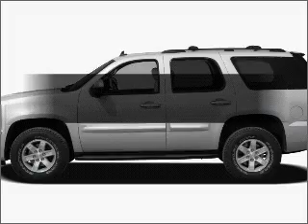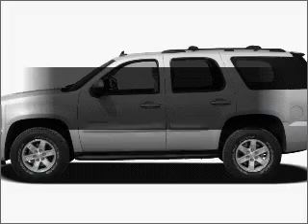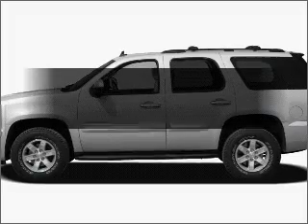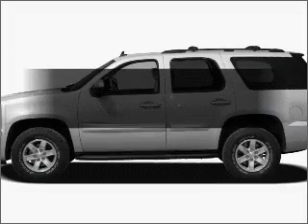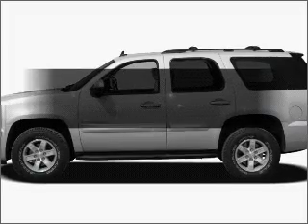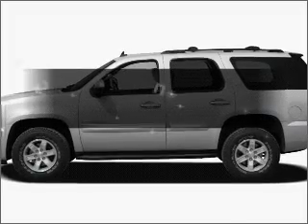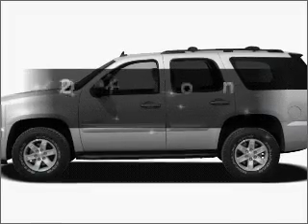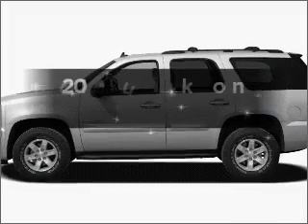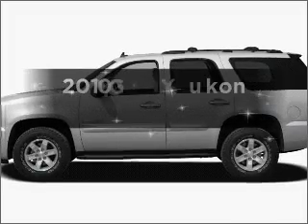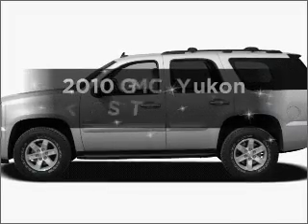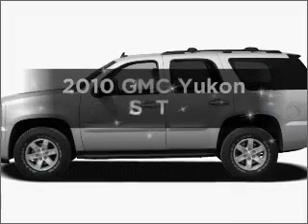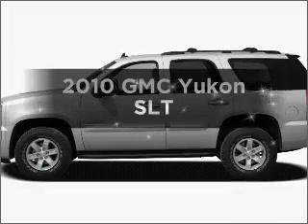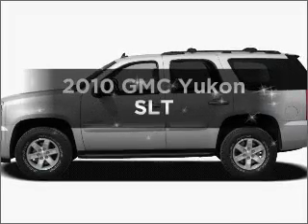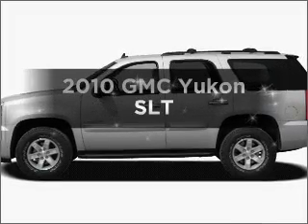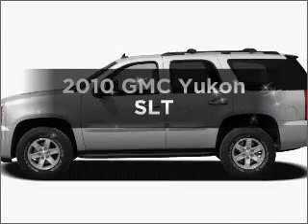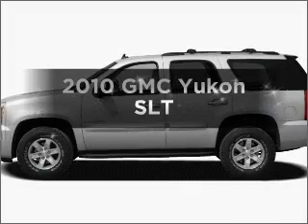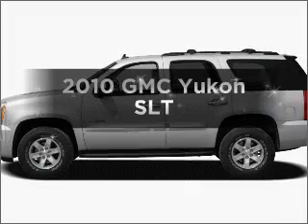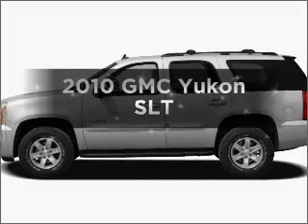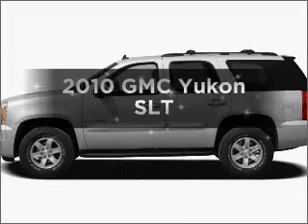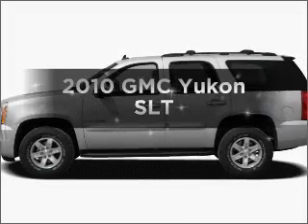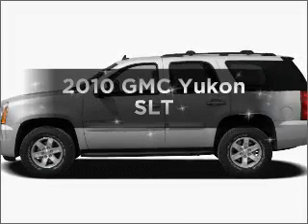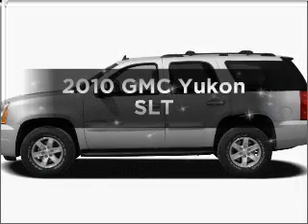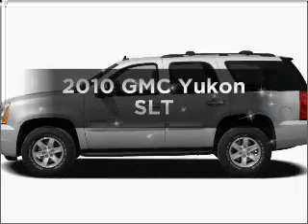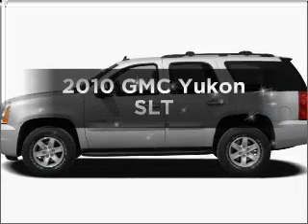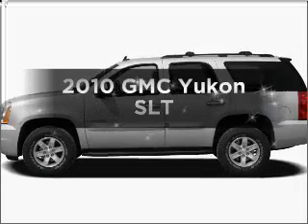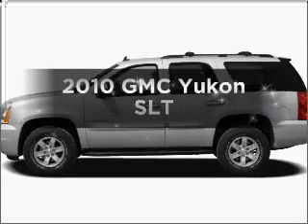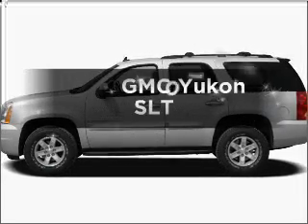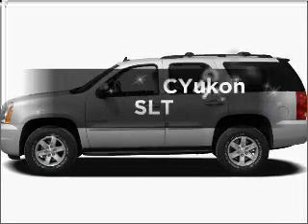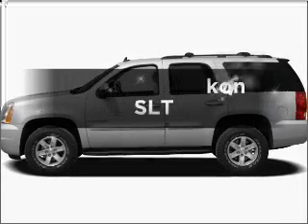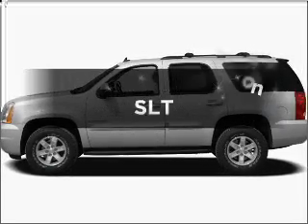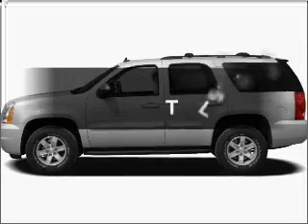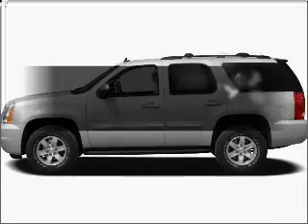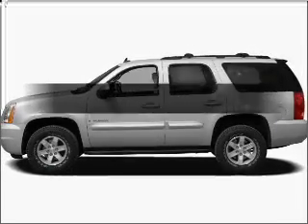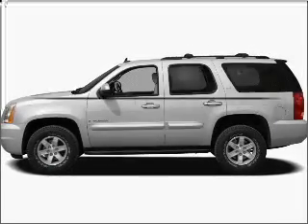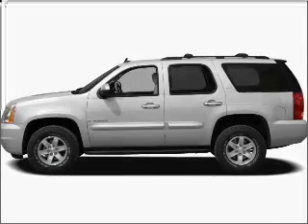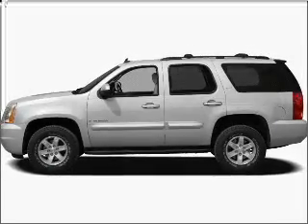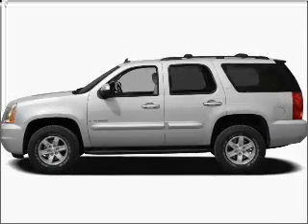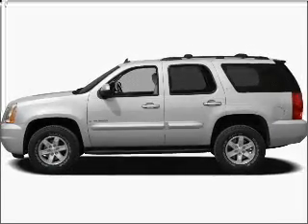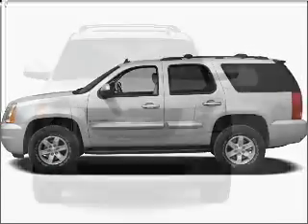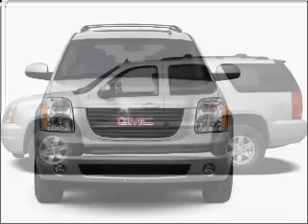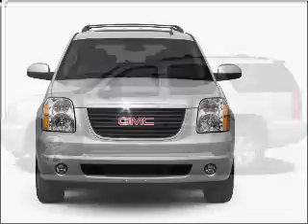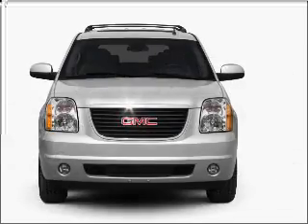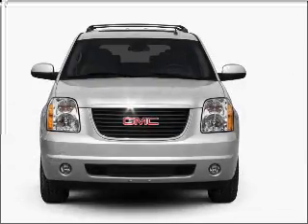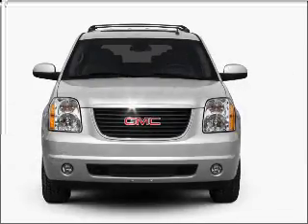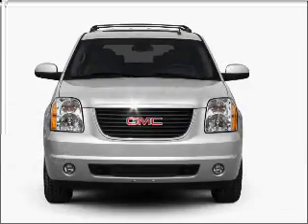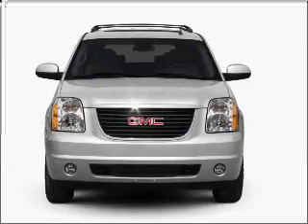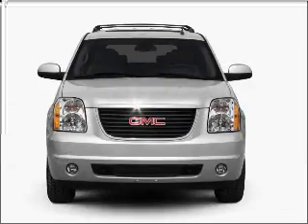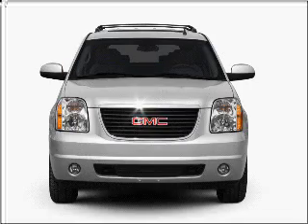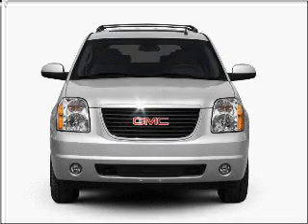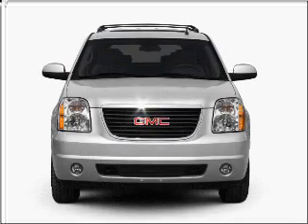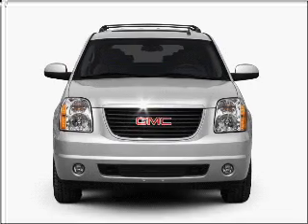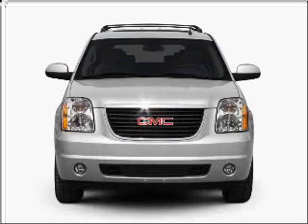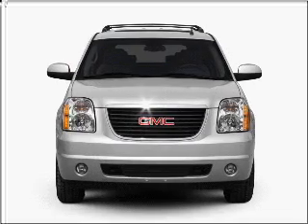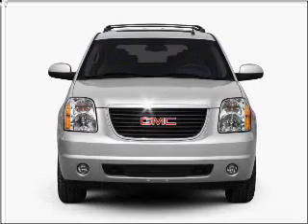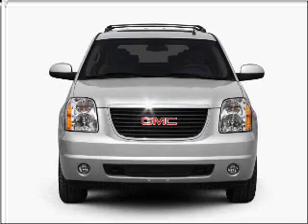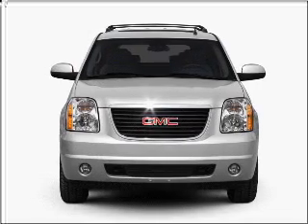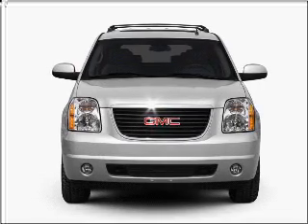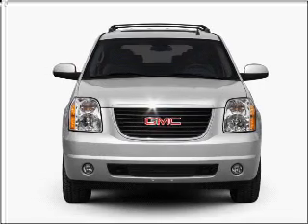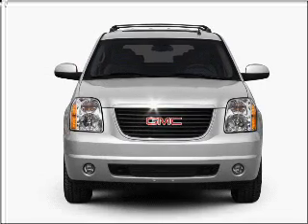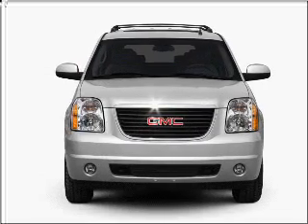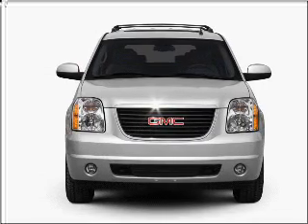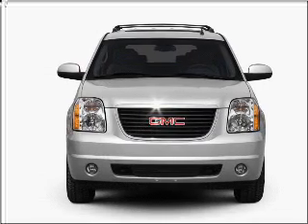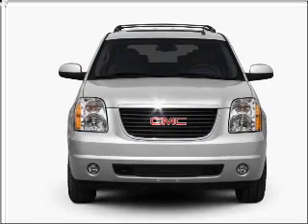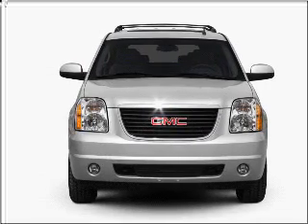Get noticed in this 2010 GMC Yukon. If you're looking for an automobile with great attributes, look no further.